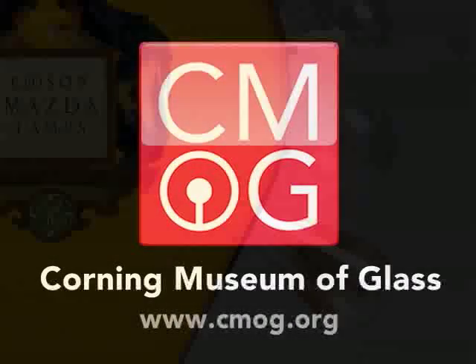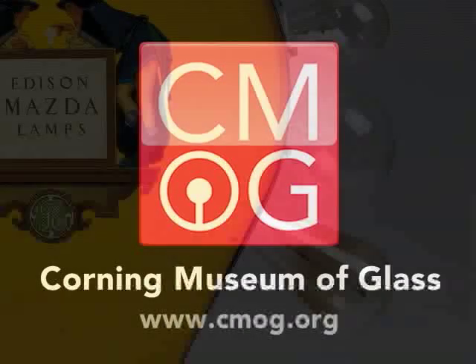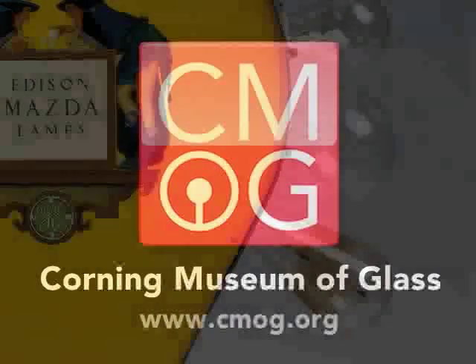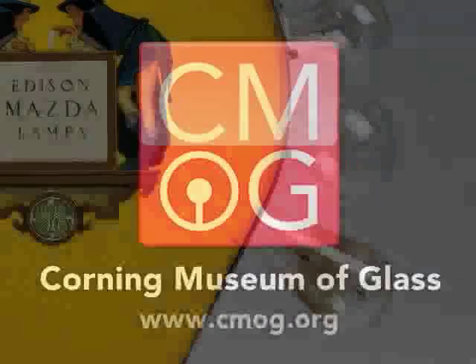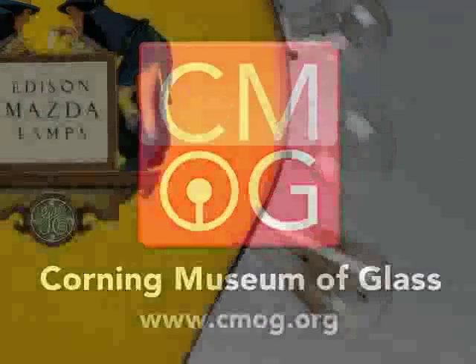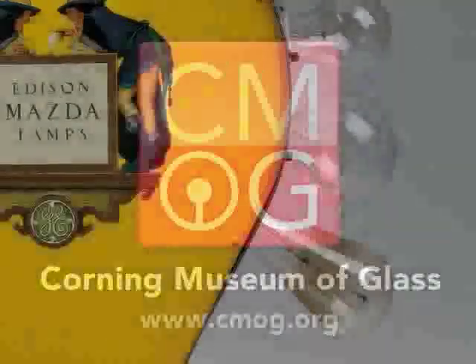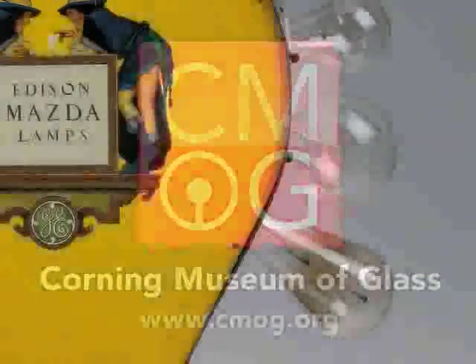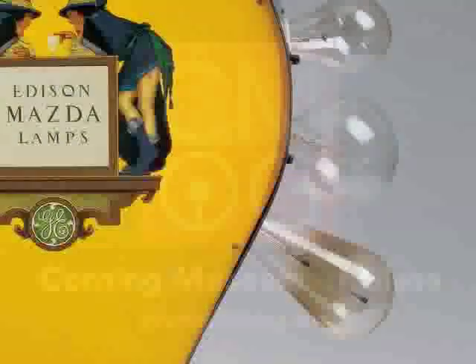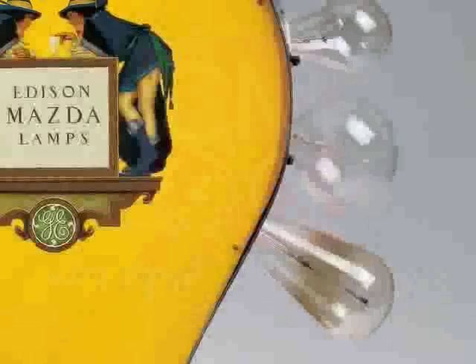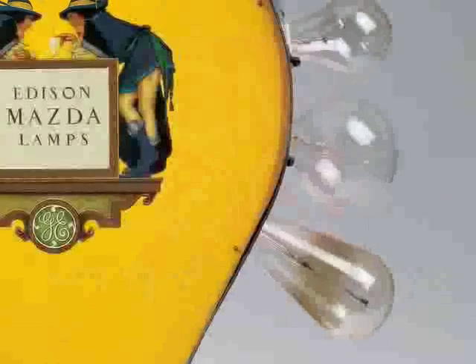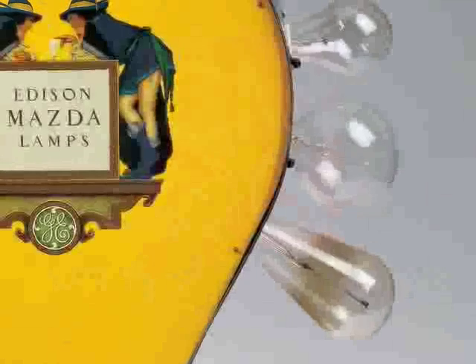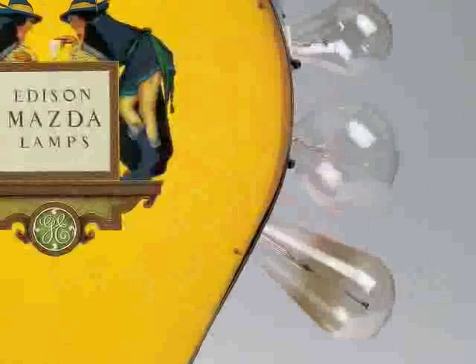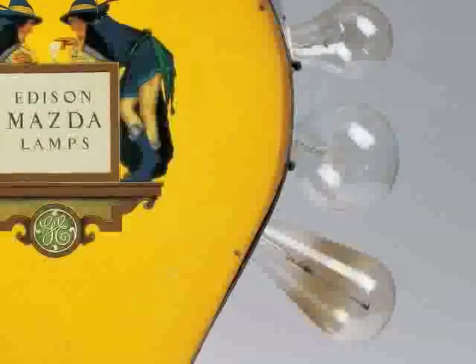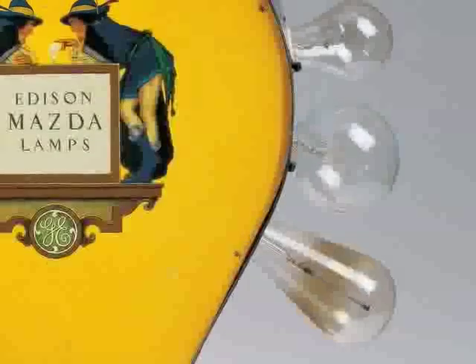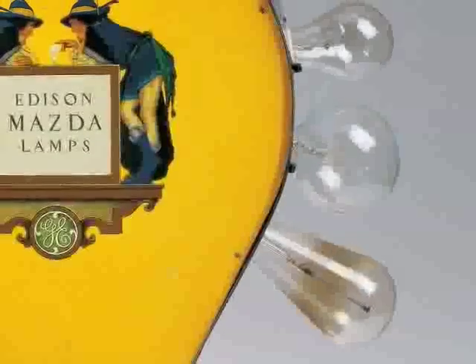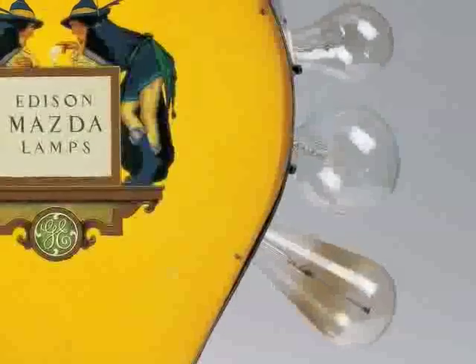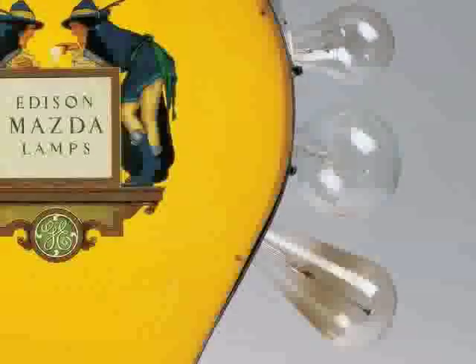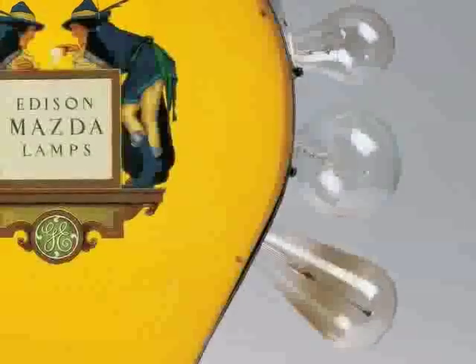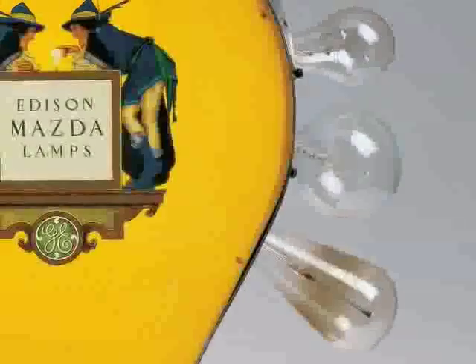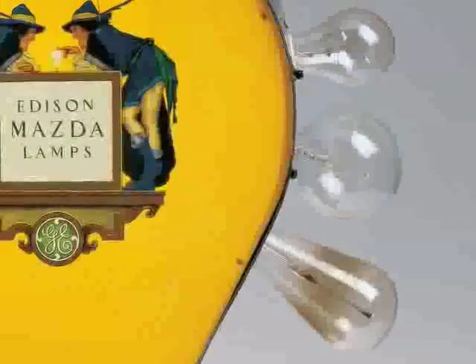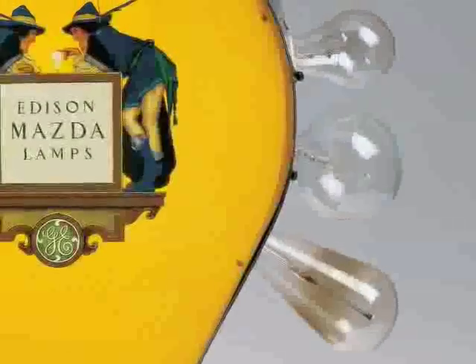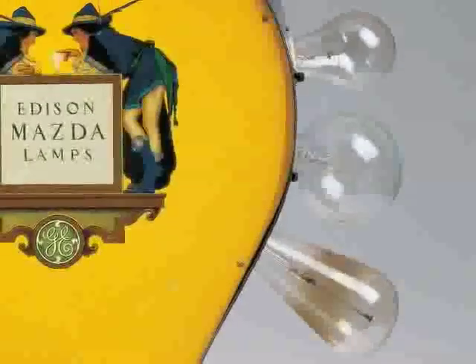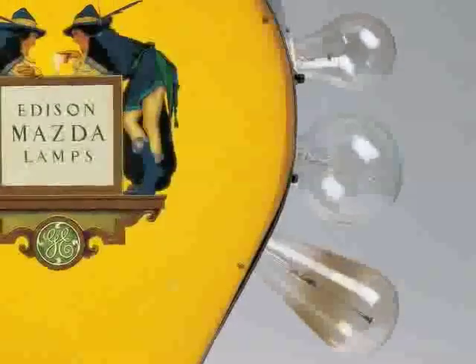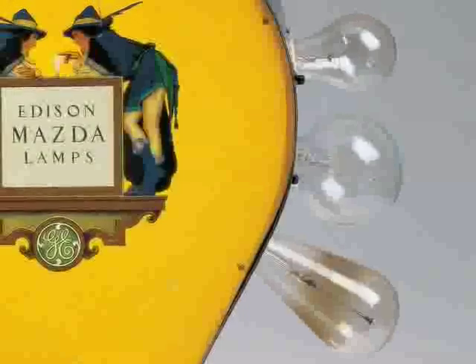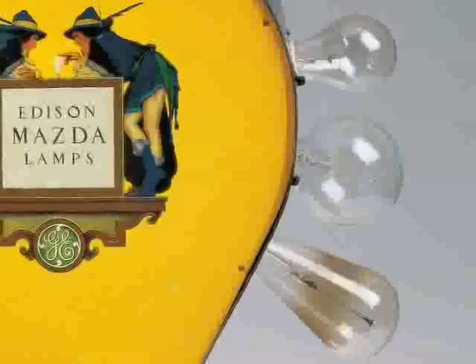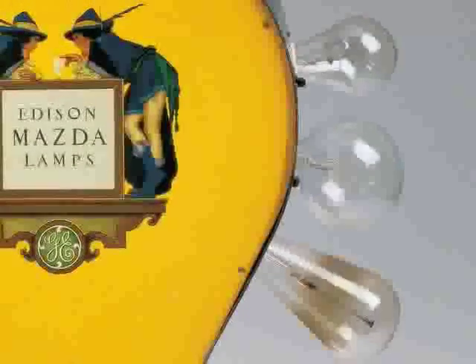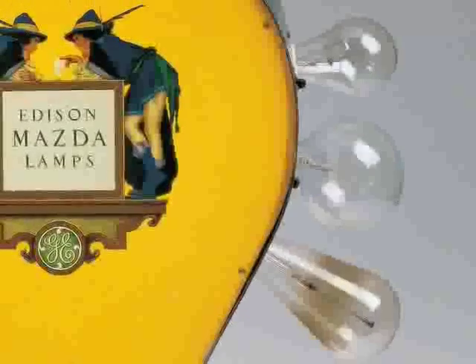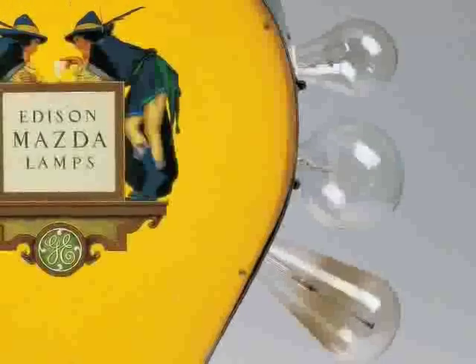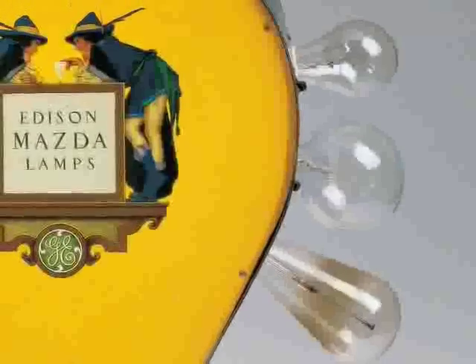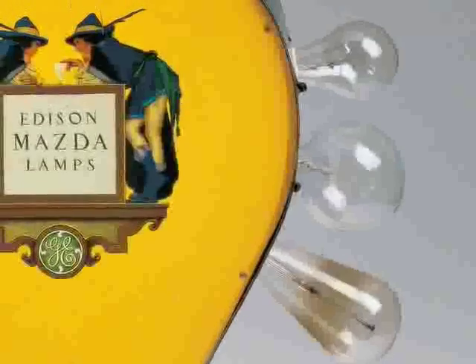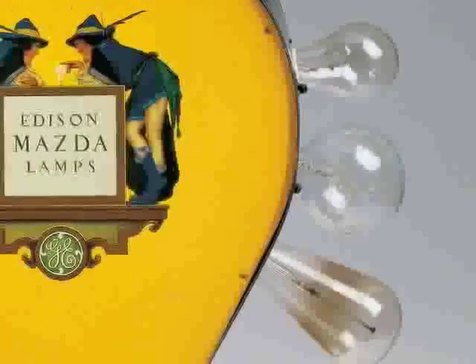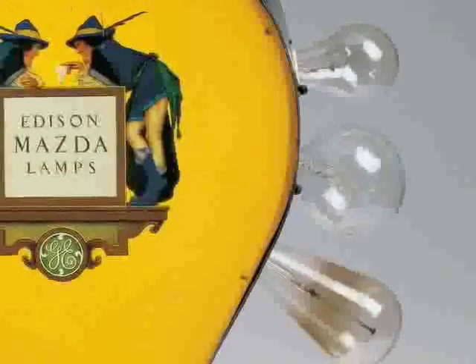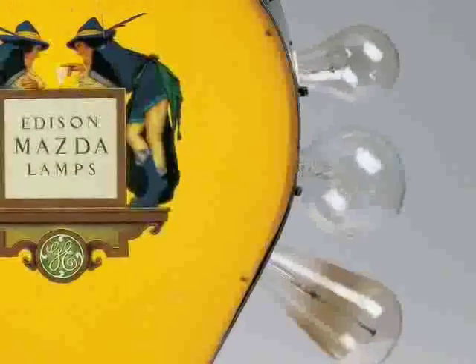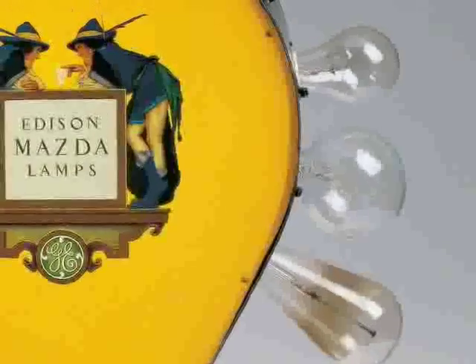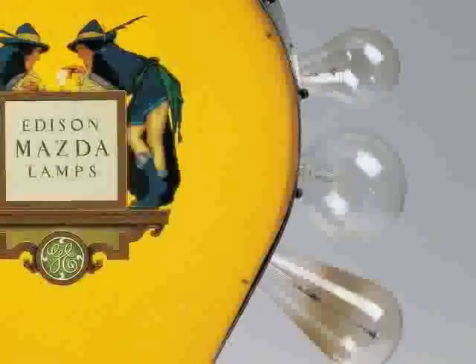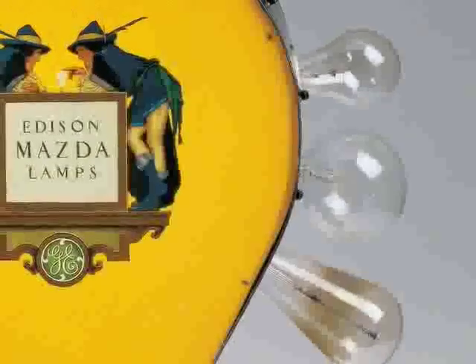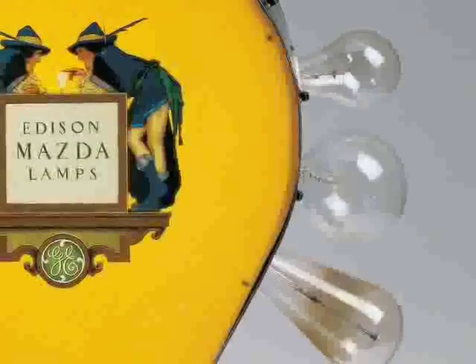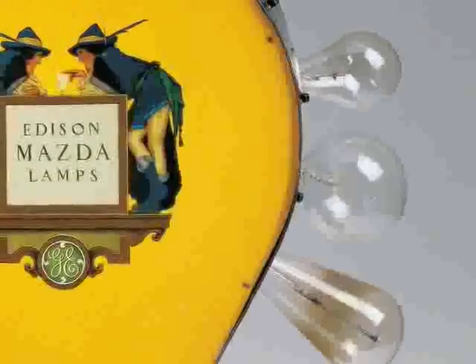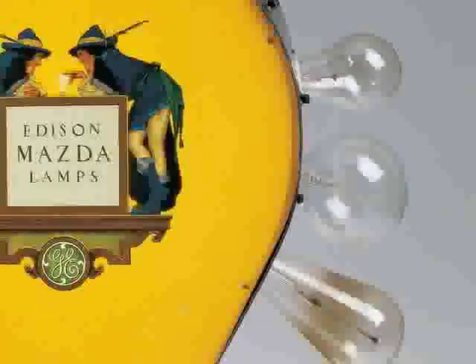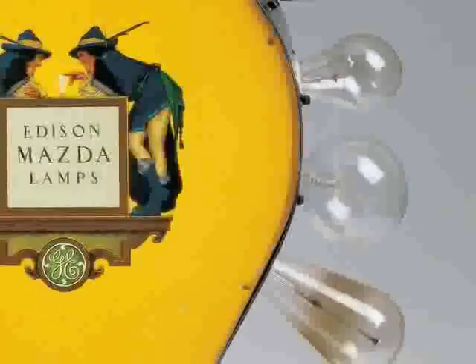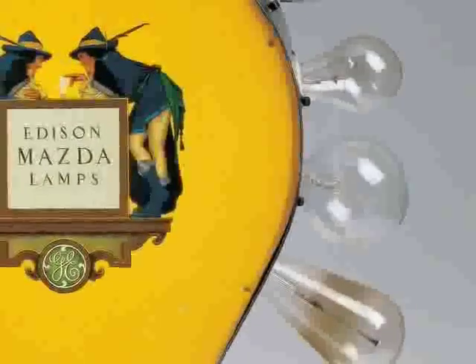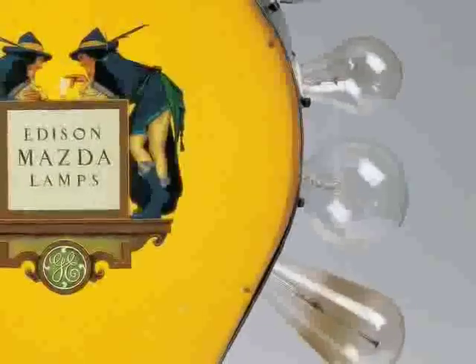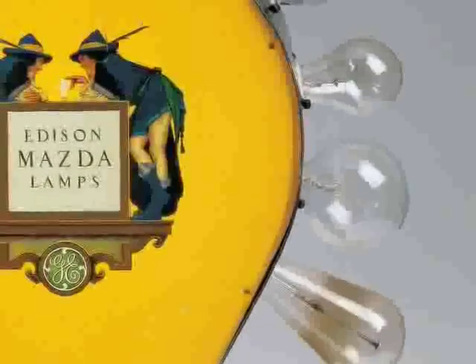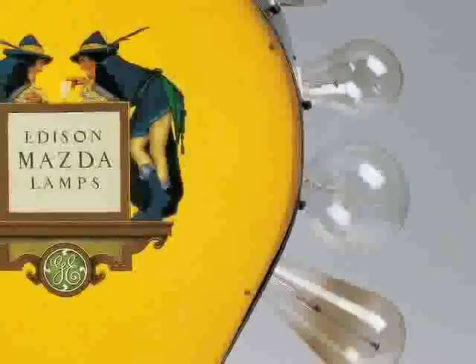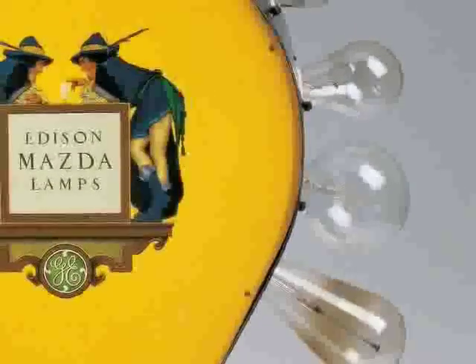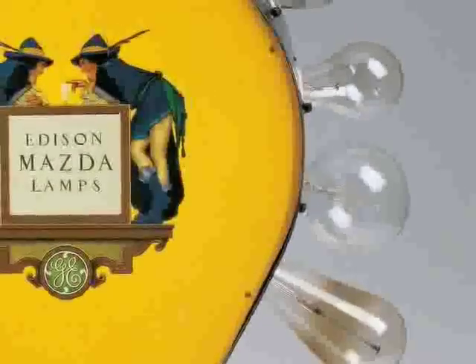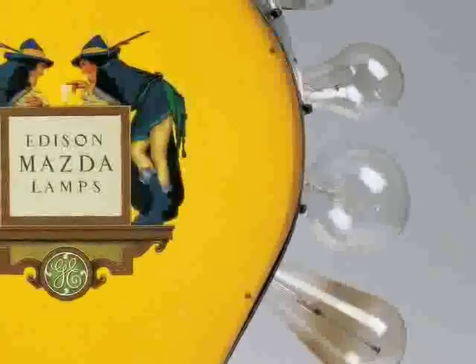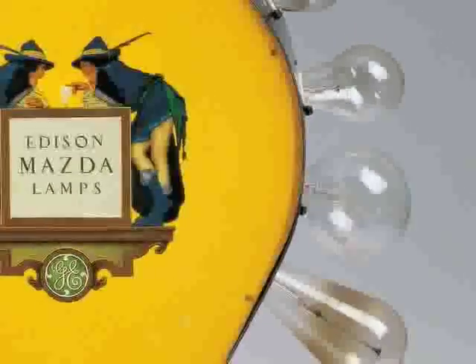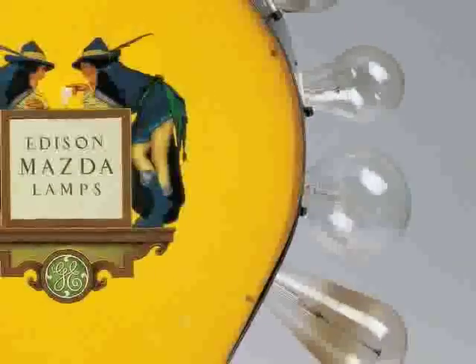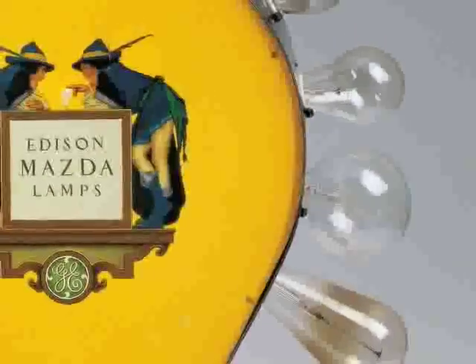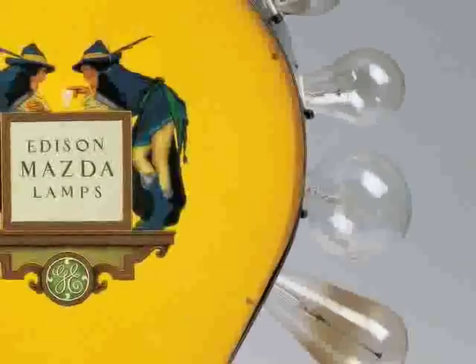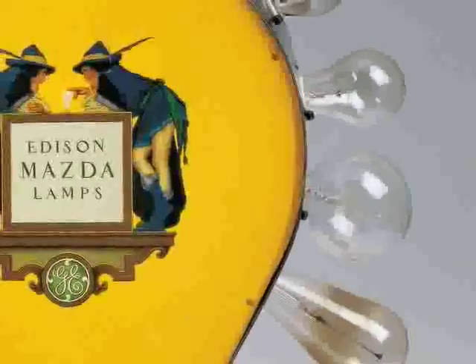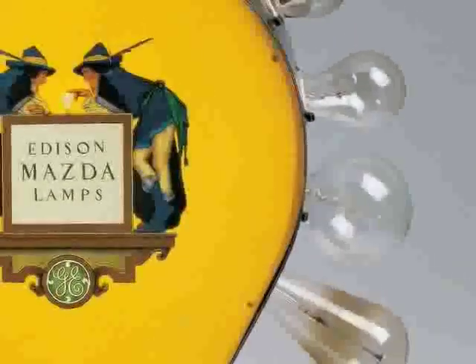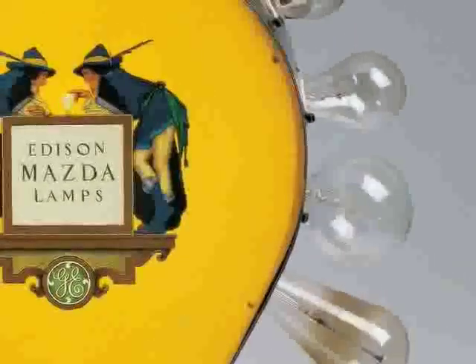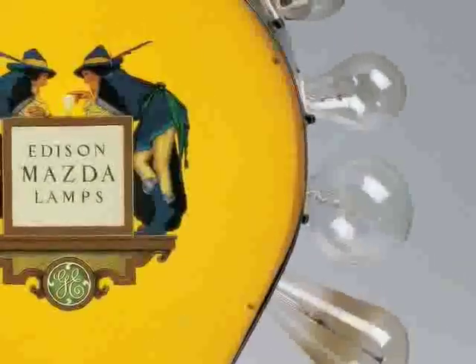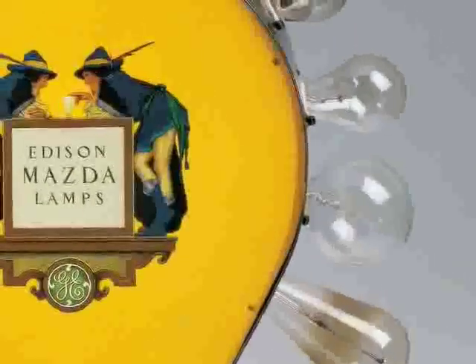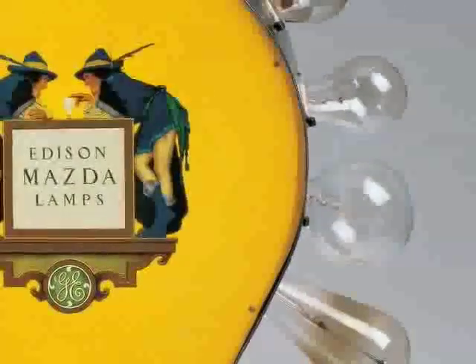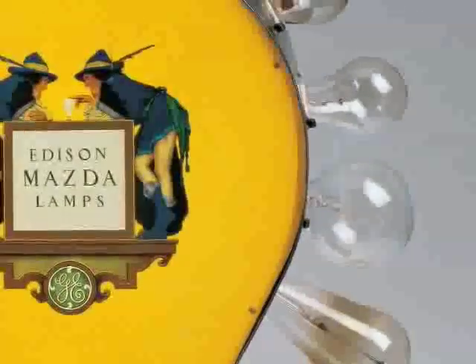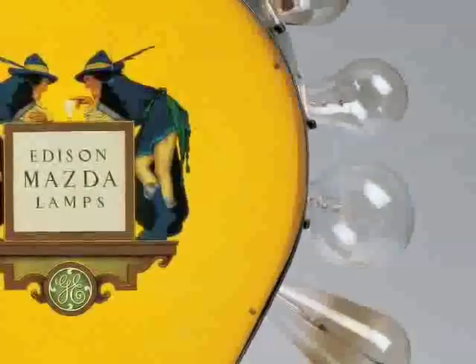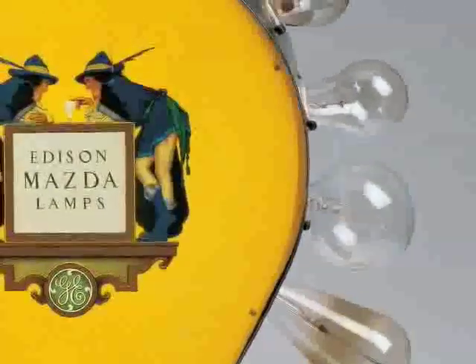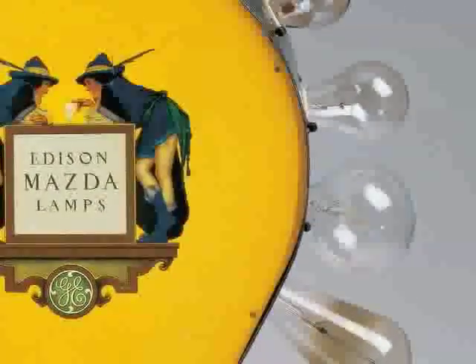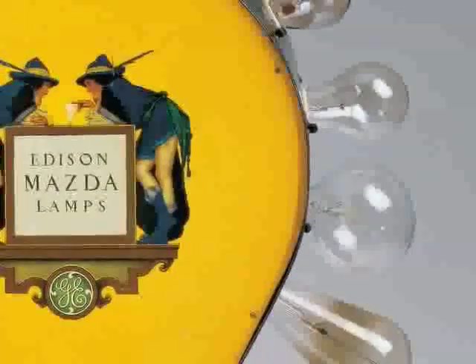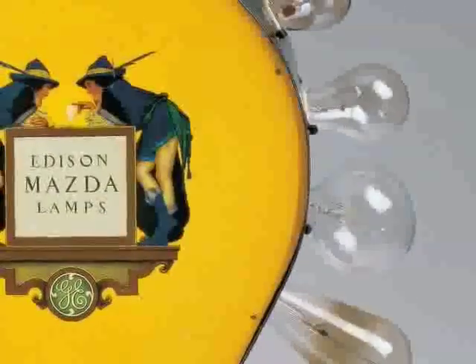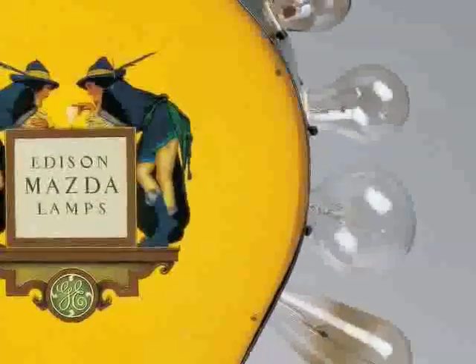Wondering why there are light bulbs here in the museum? It's true they are made of glass, but there's another reason that's also important.